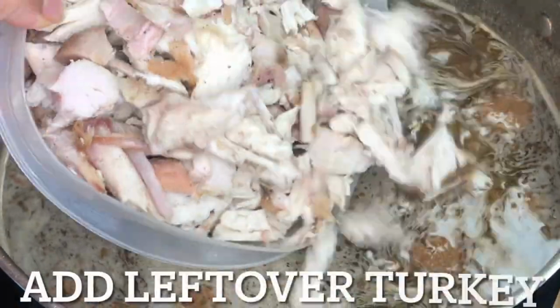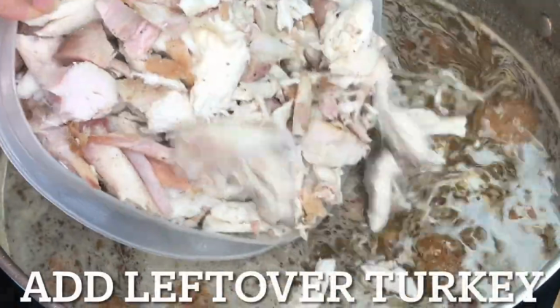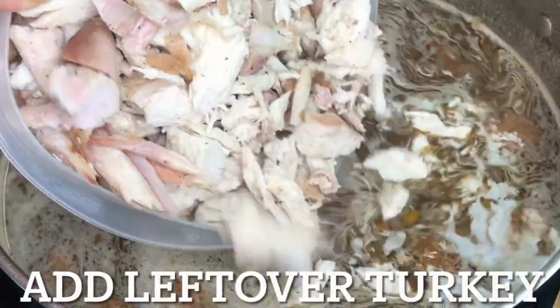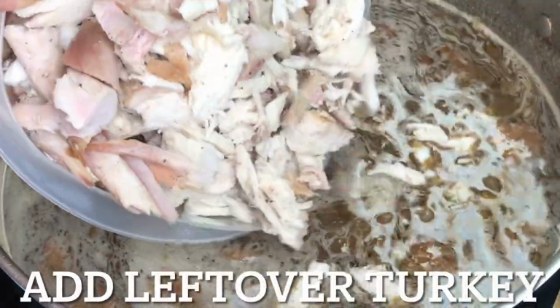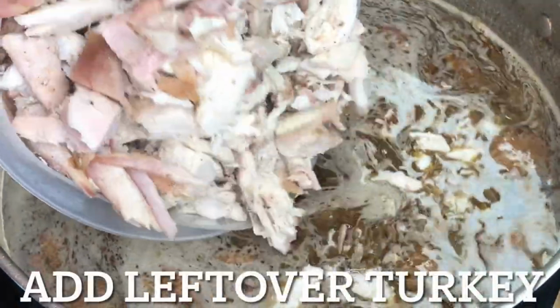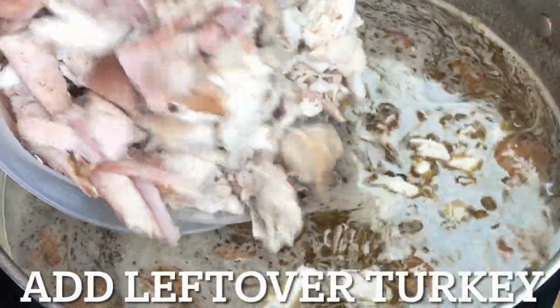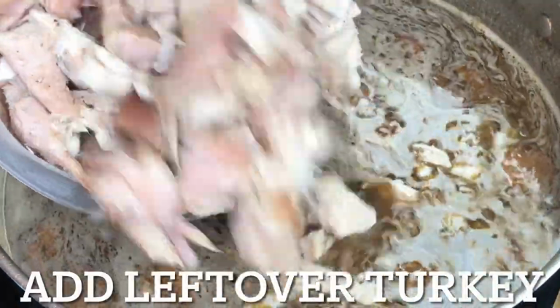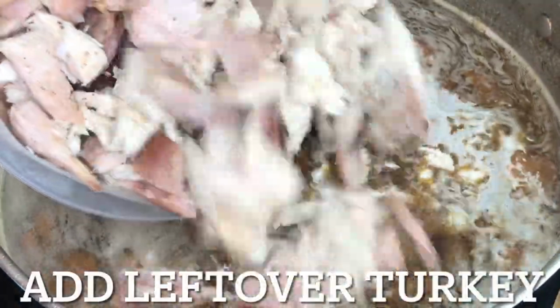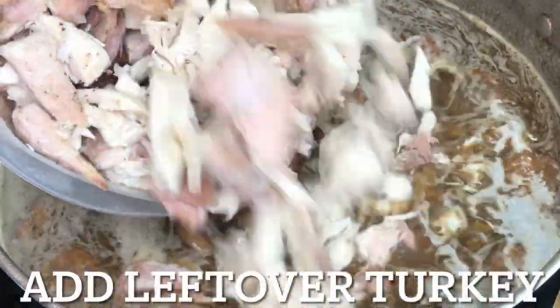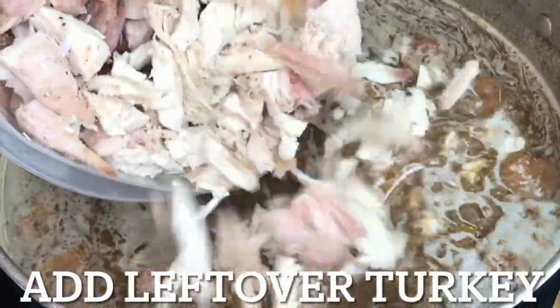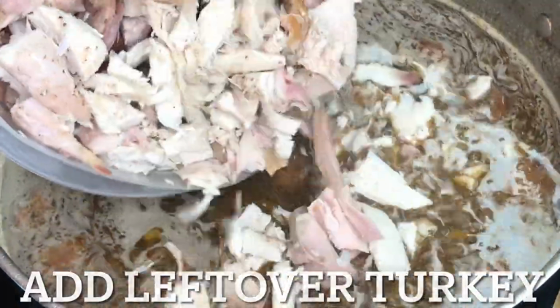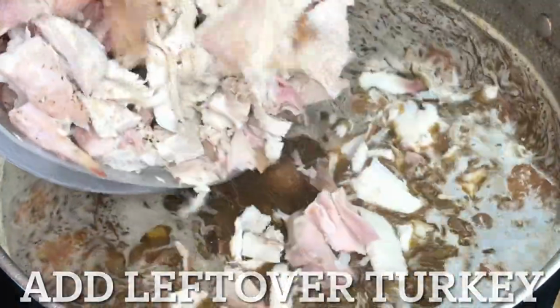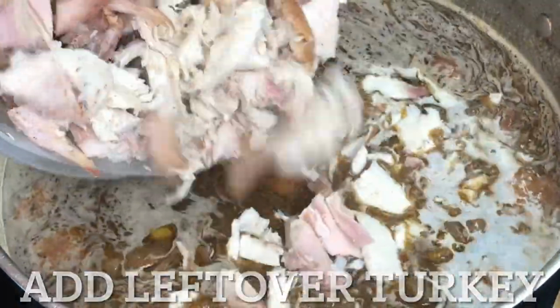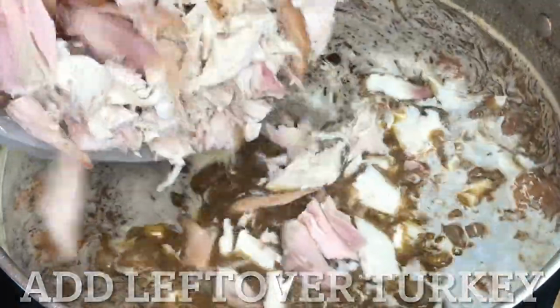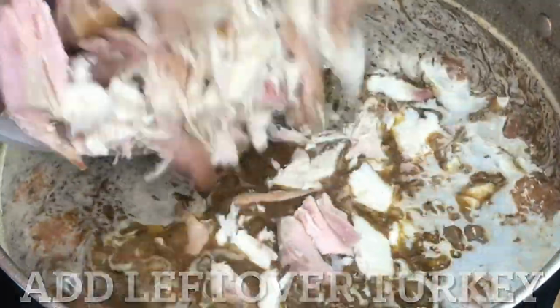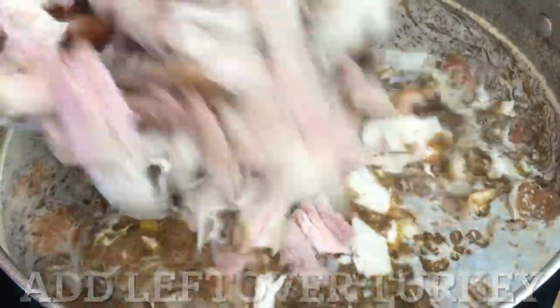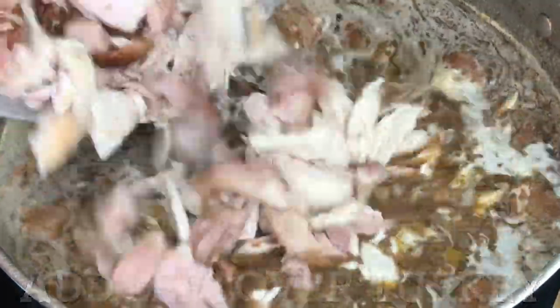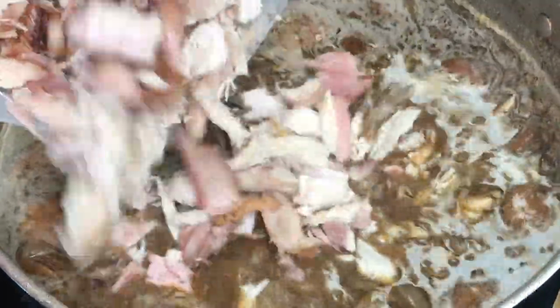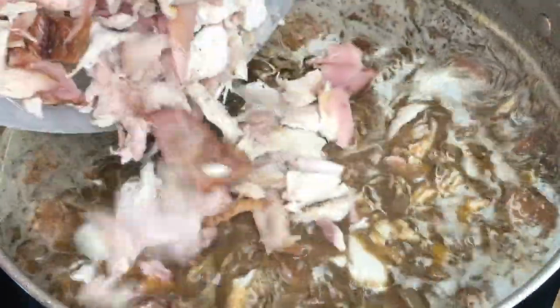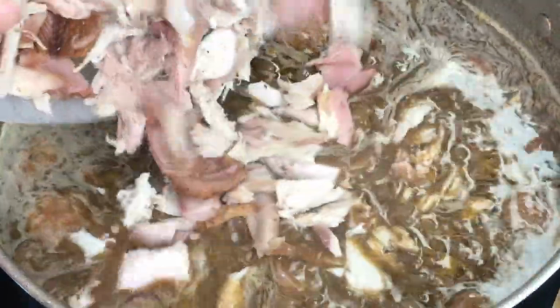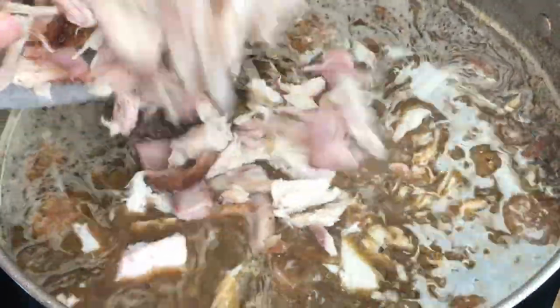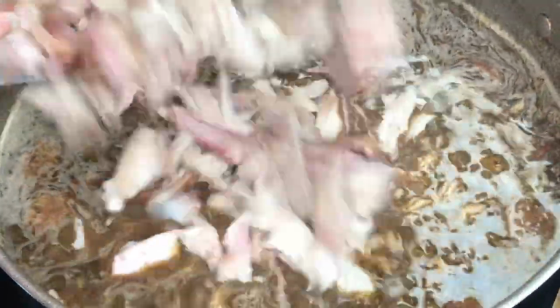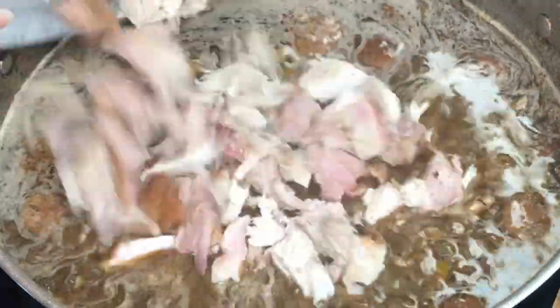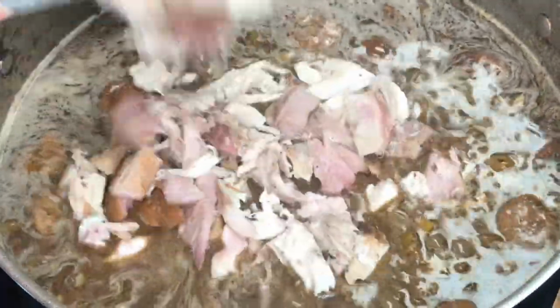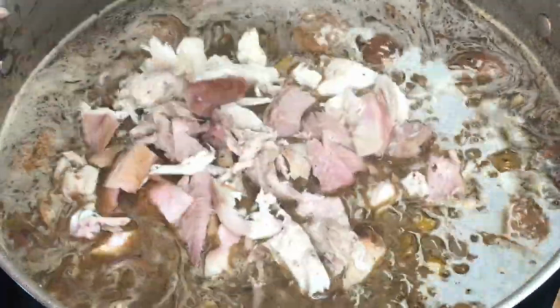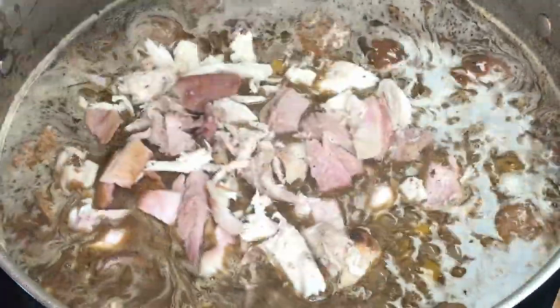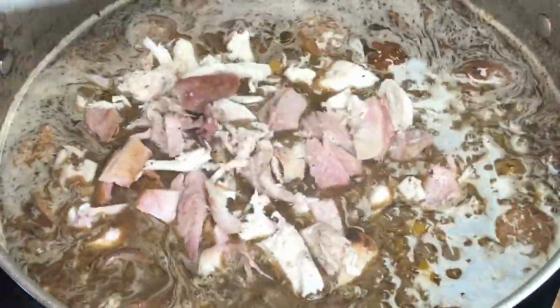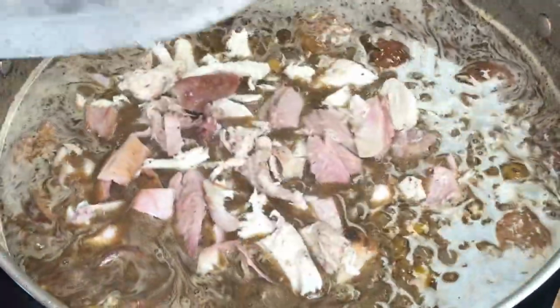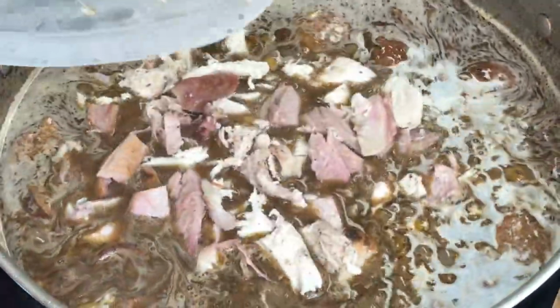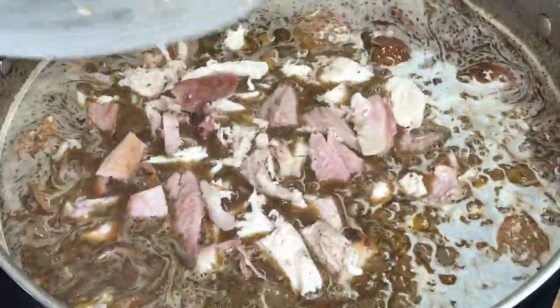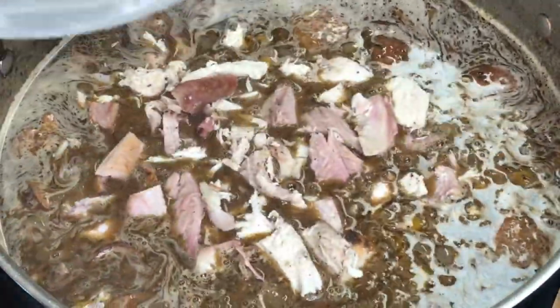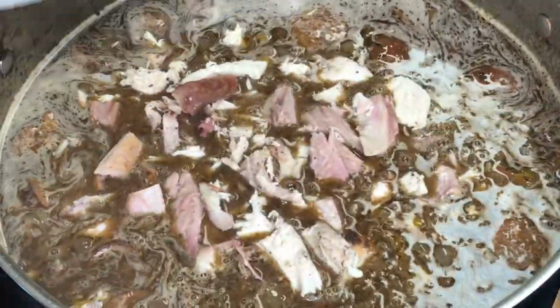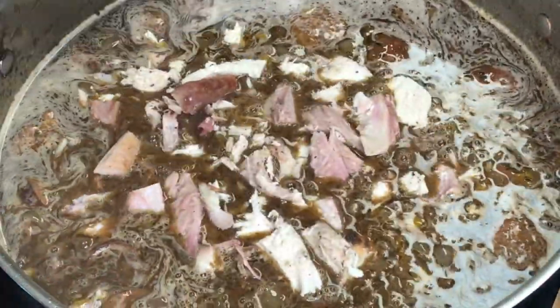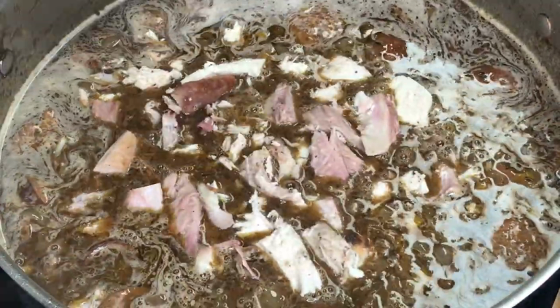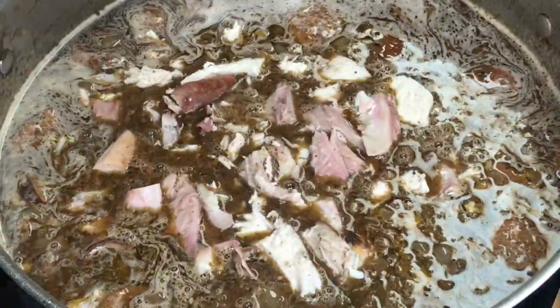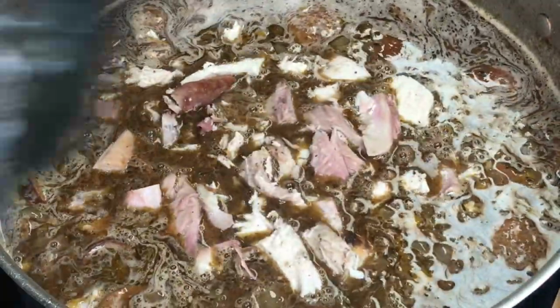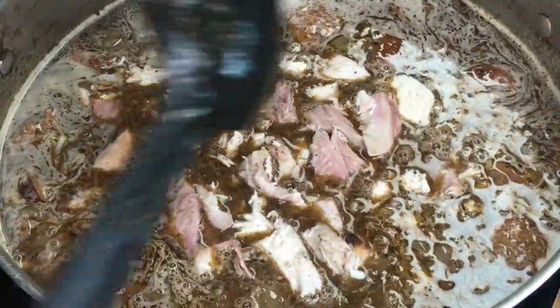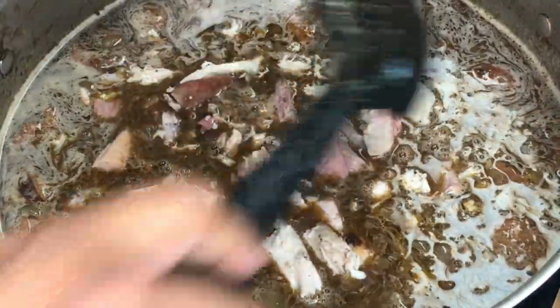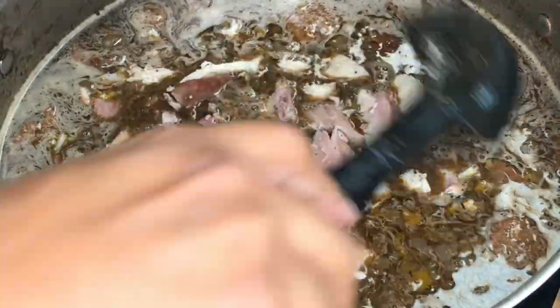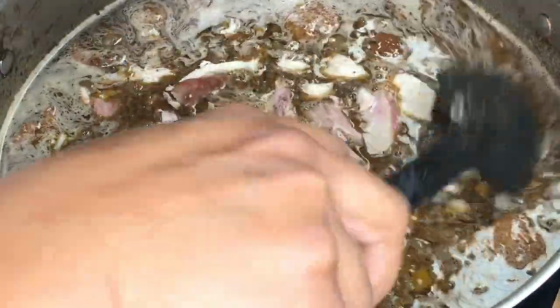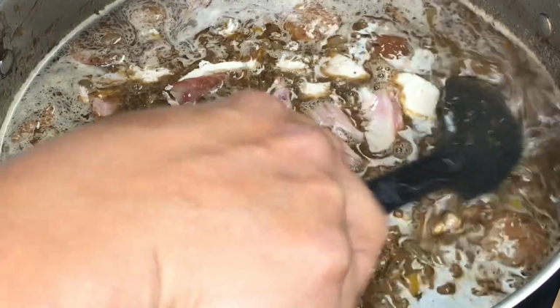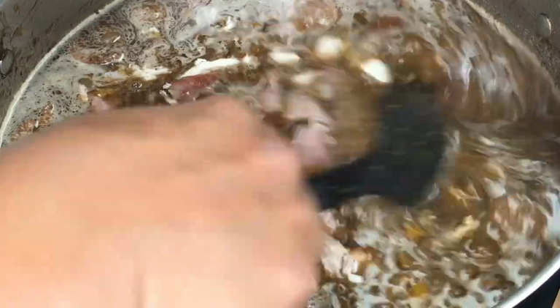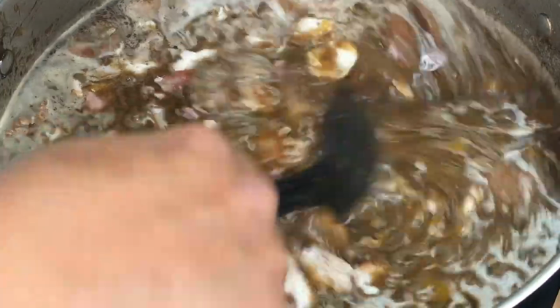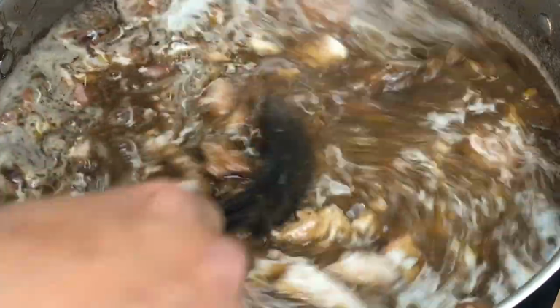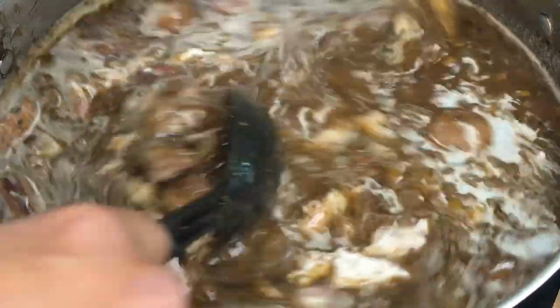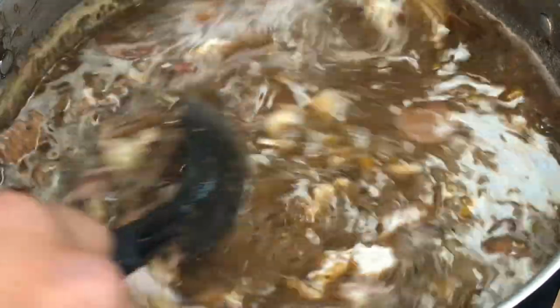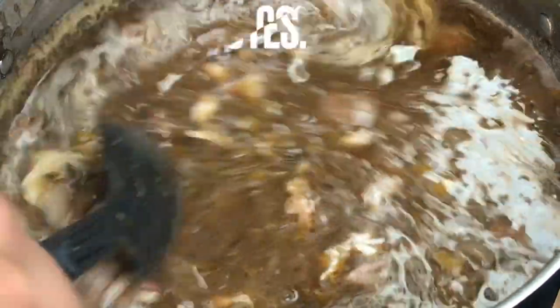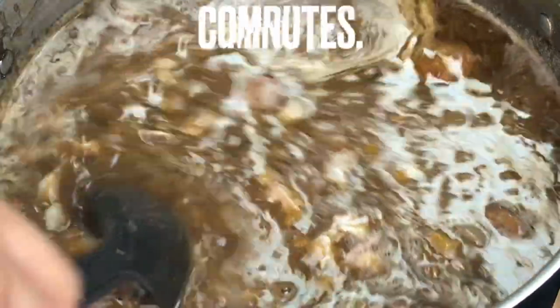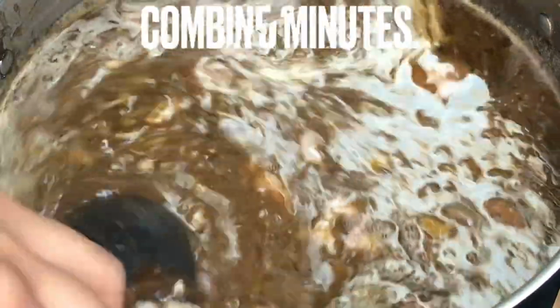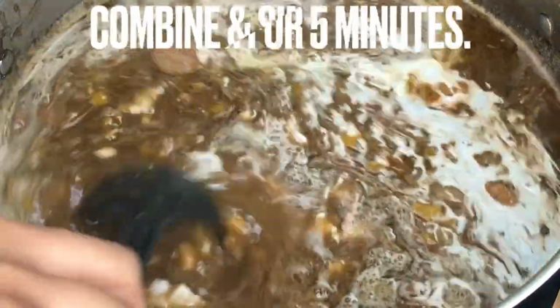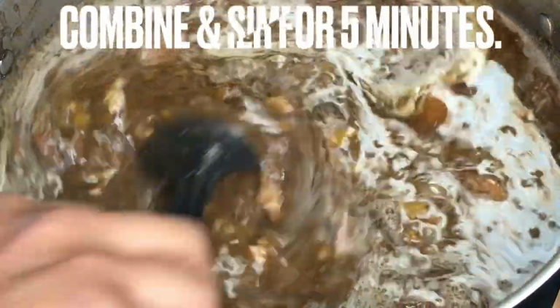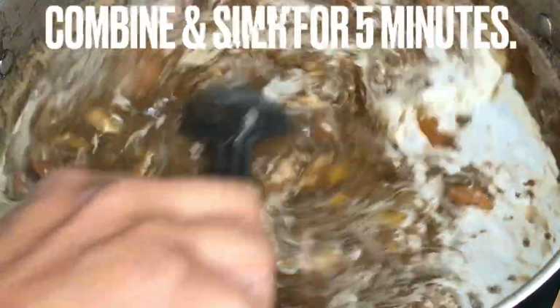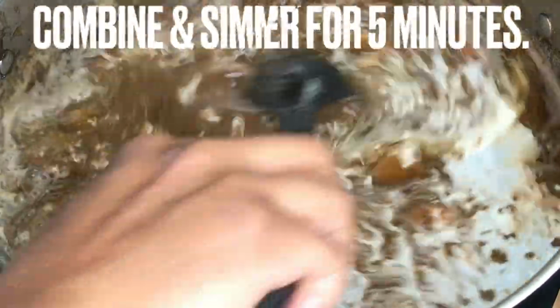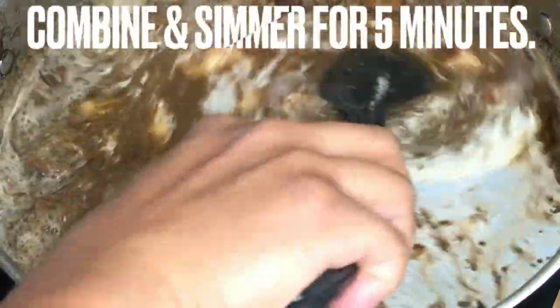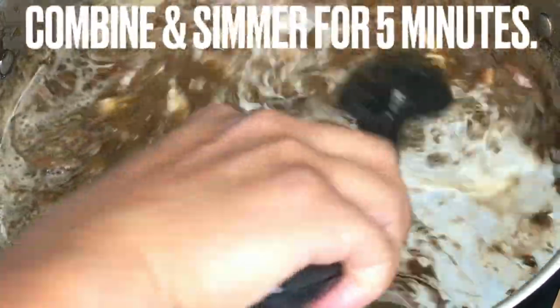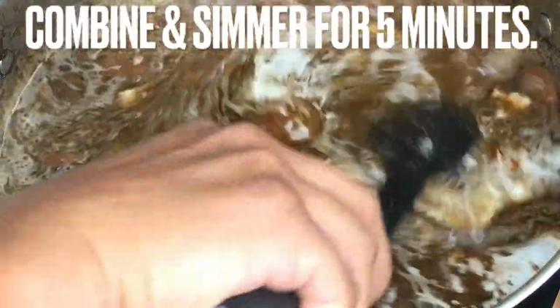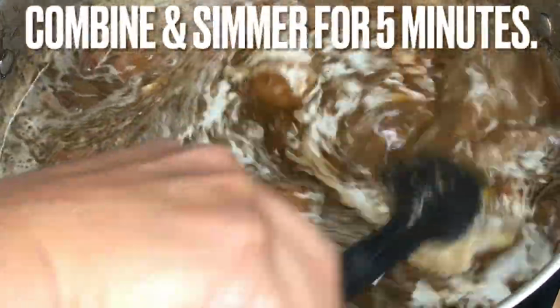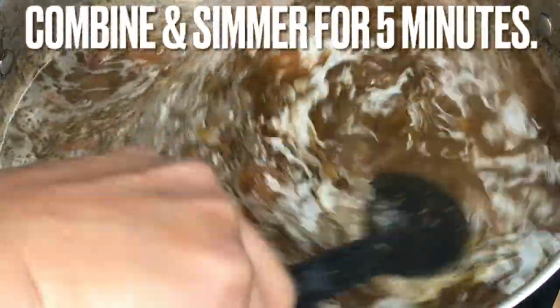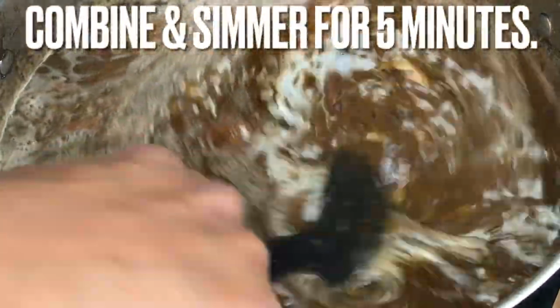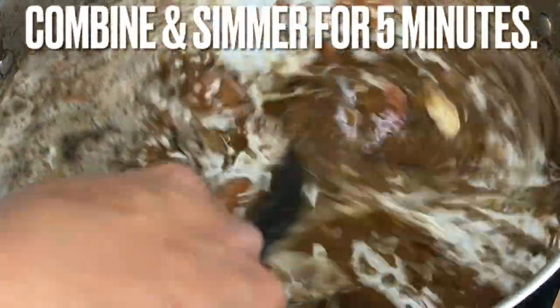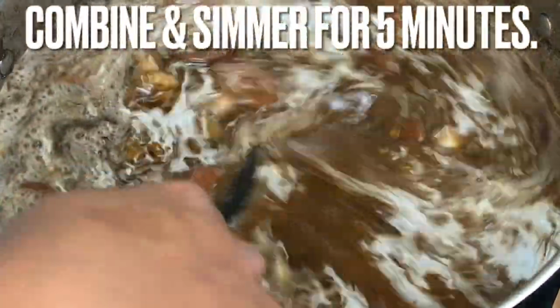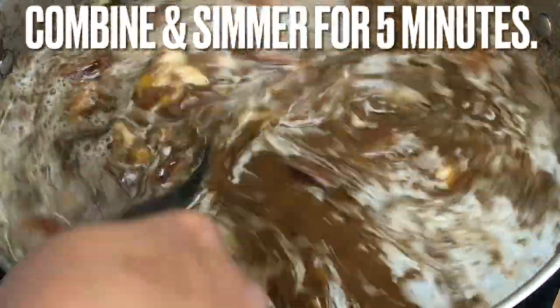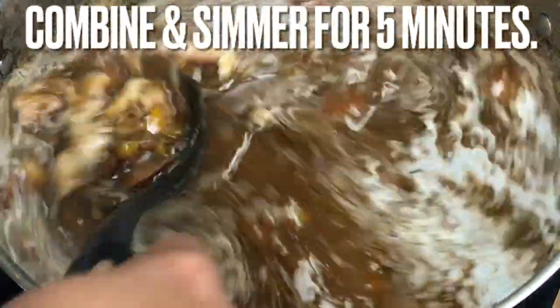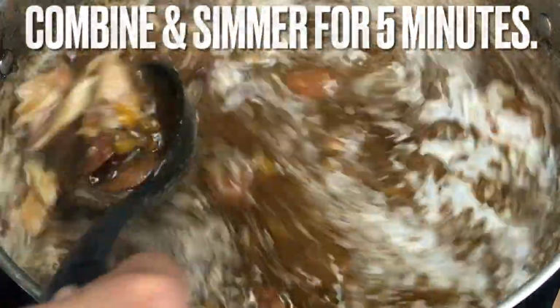Add the leftover turkey meat. Combine and simmer for an additional 5 minutes.